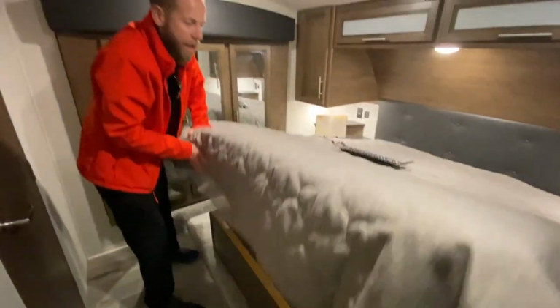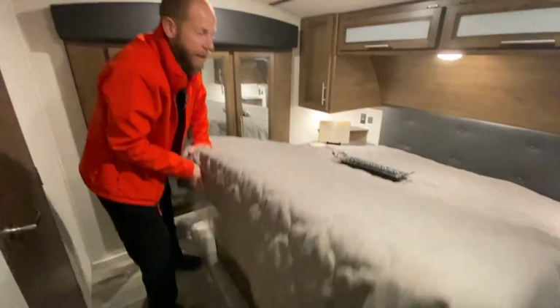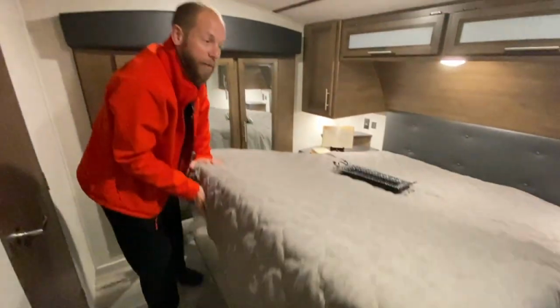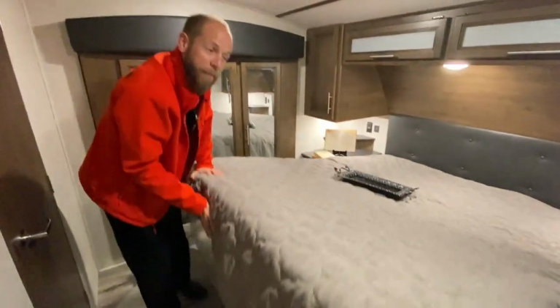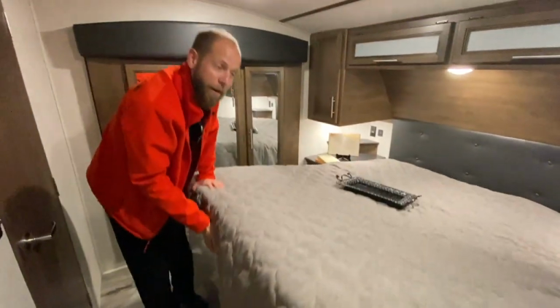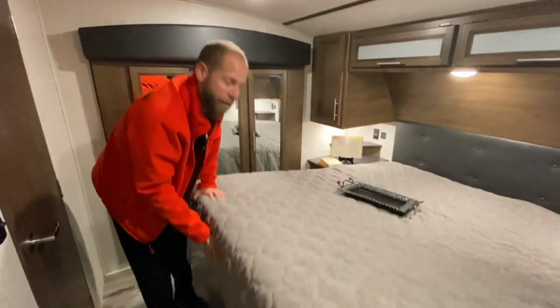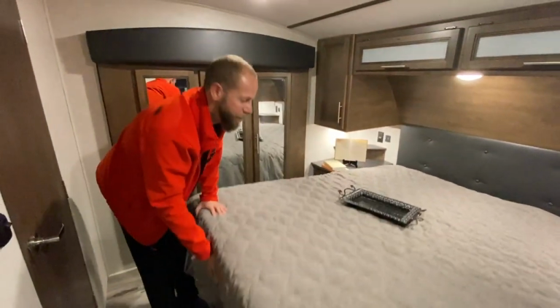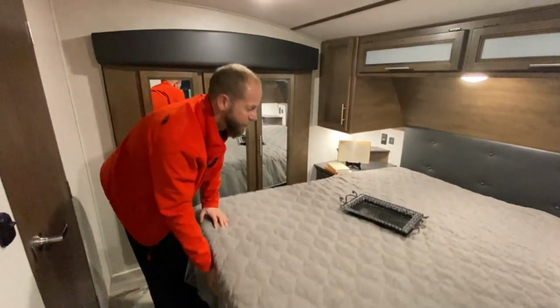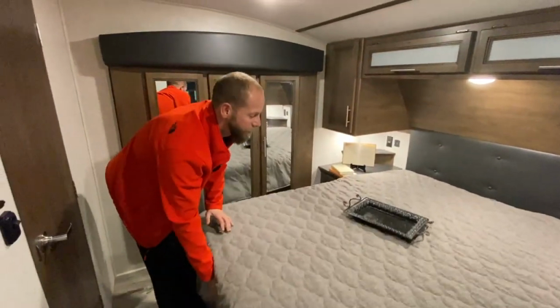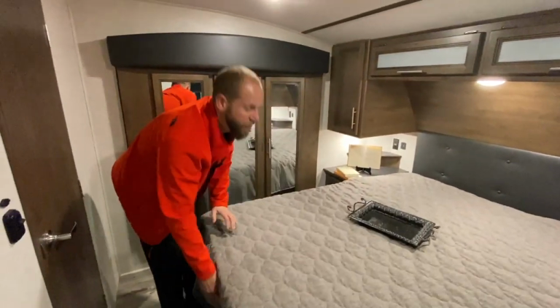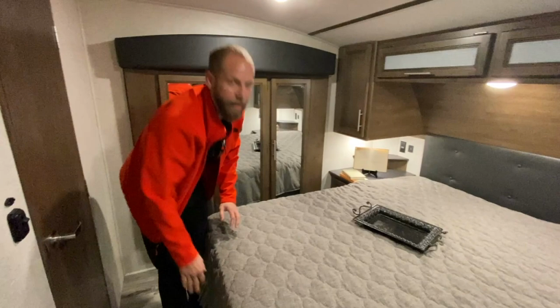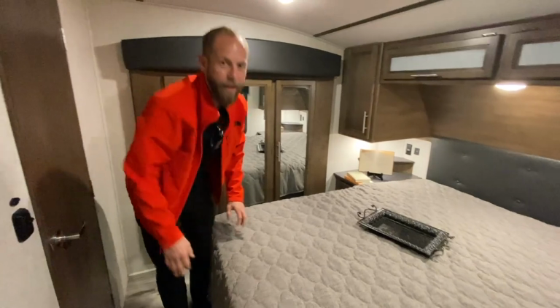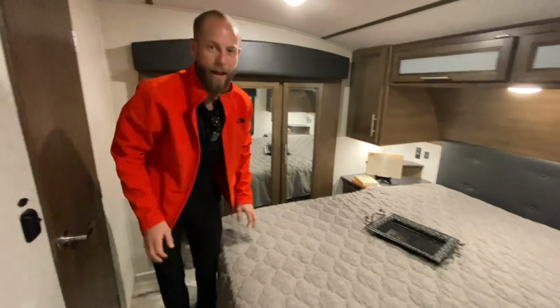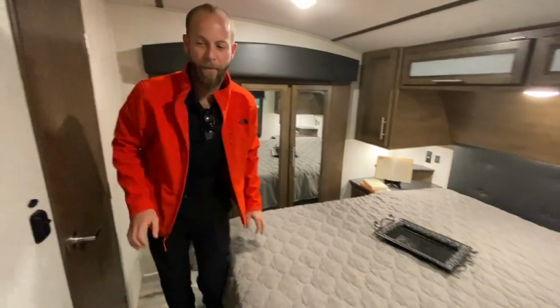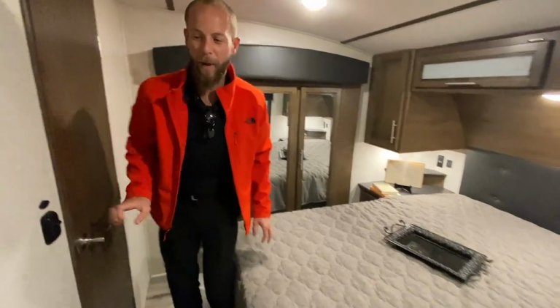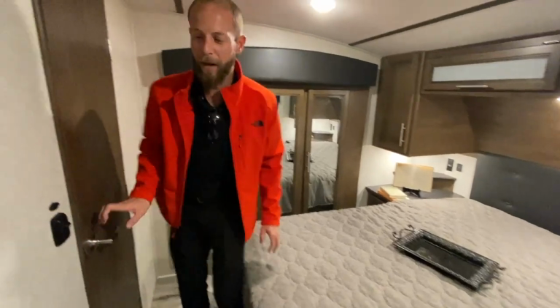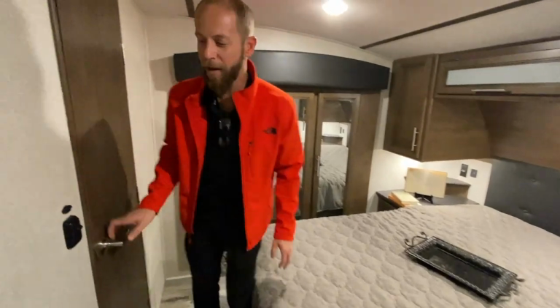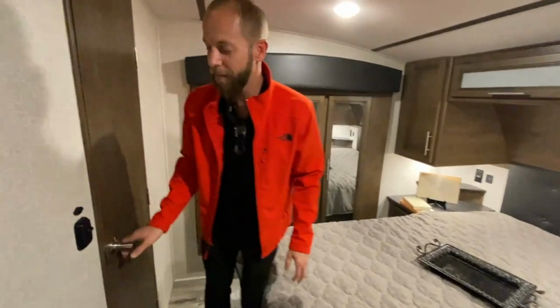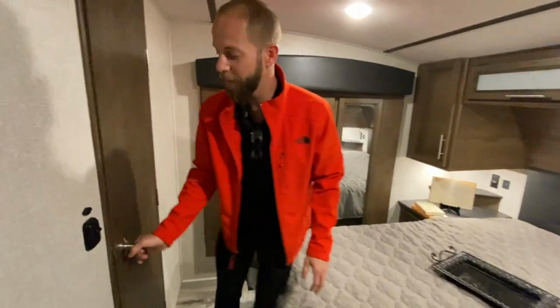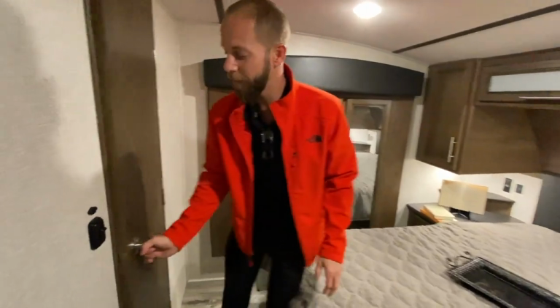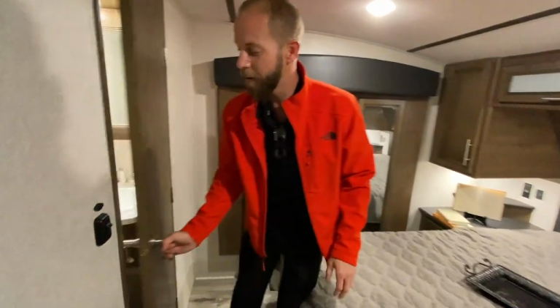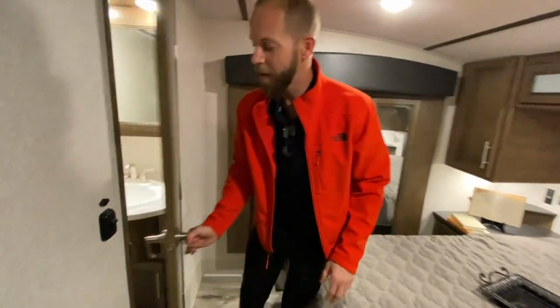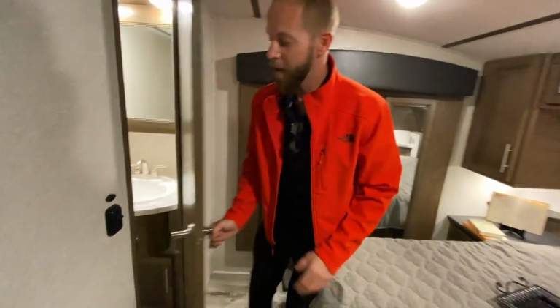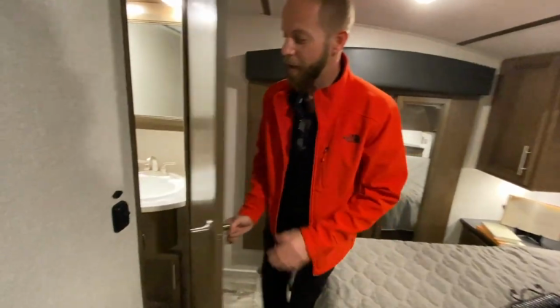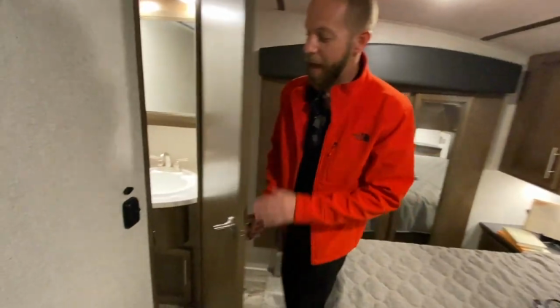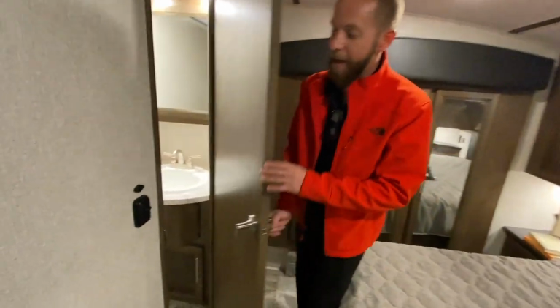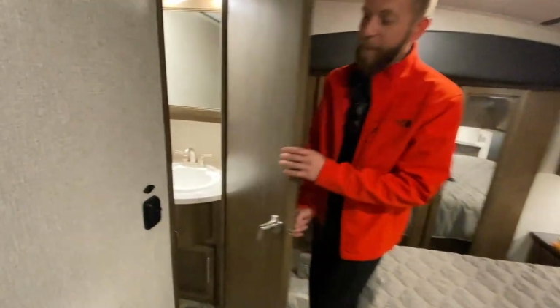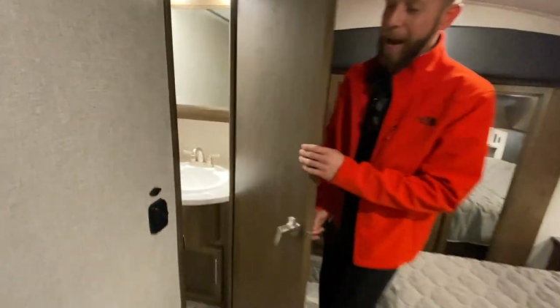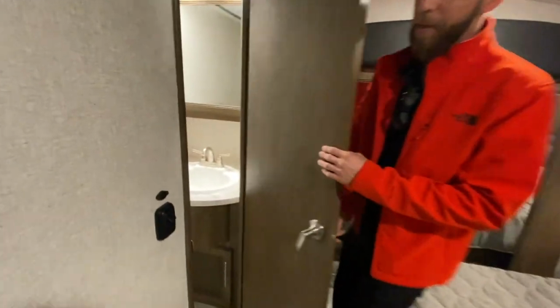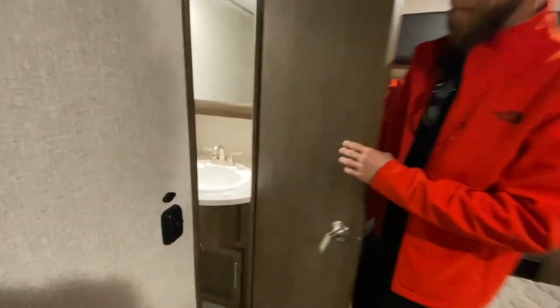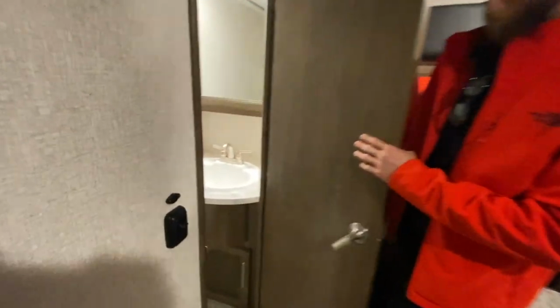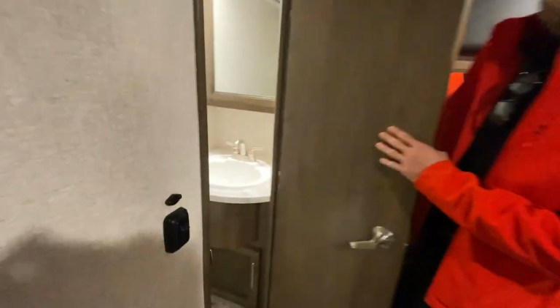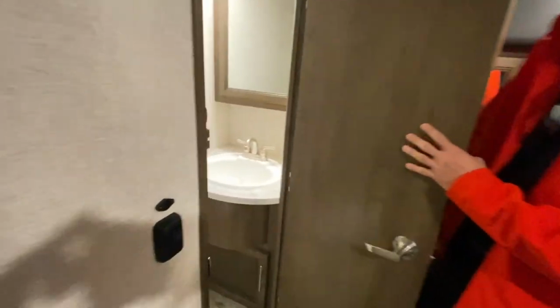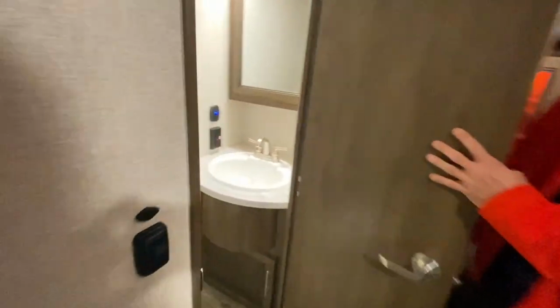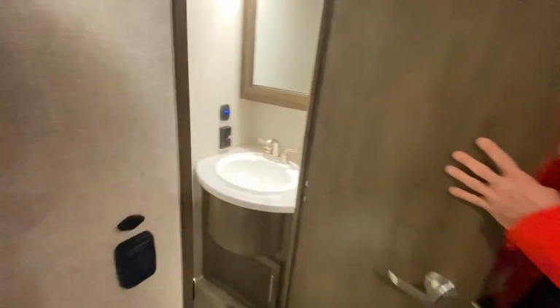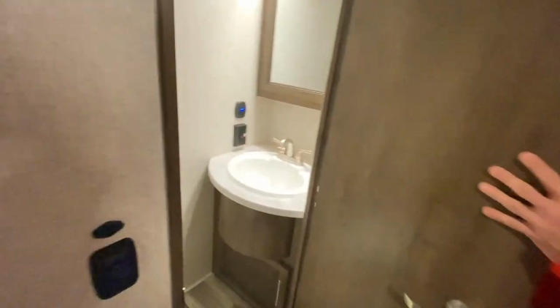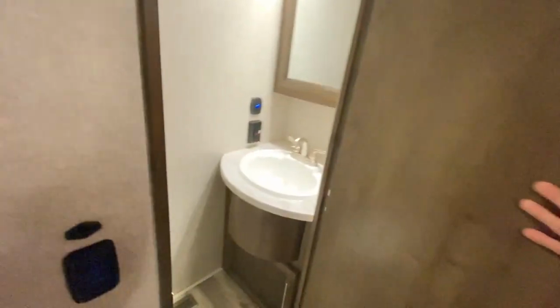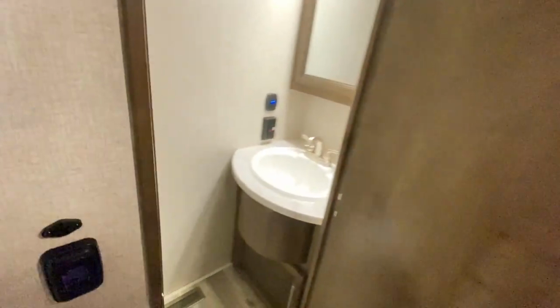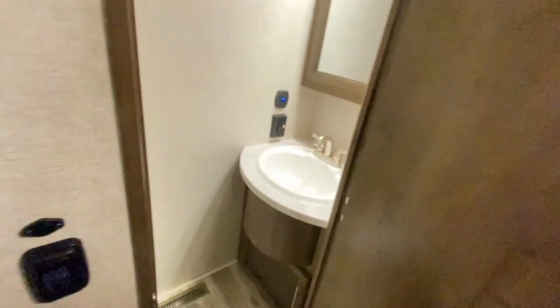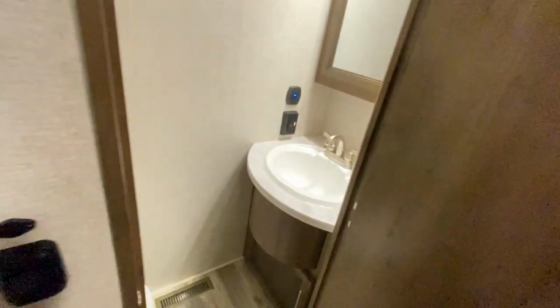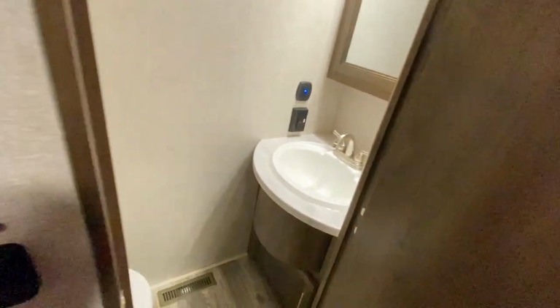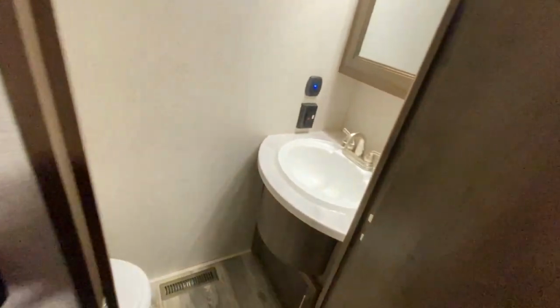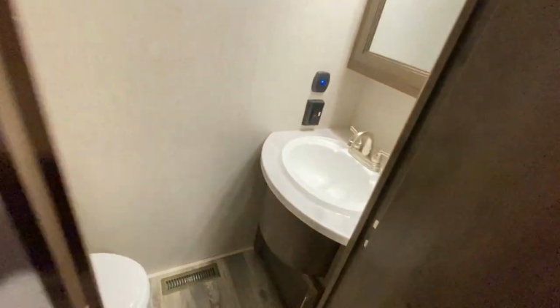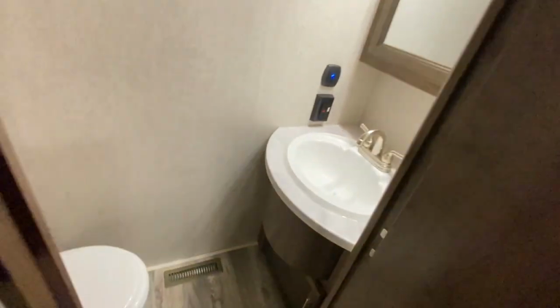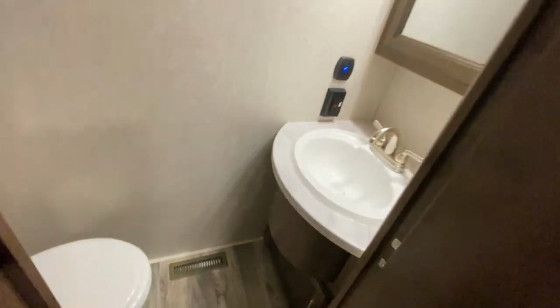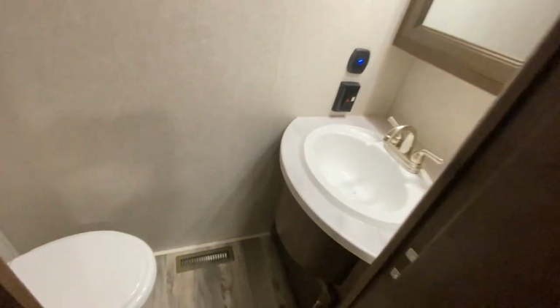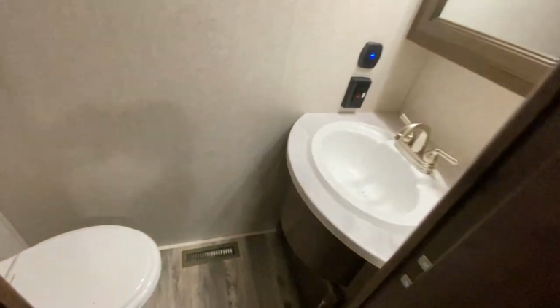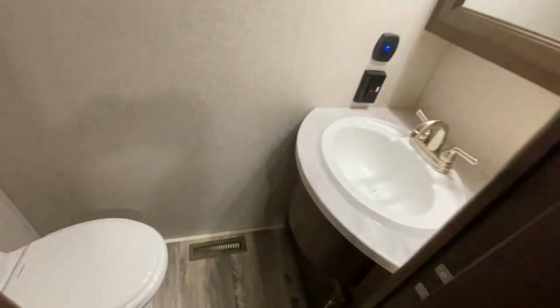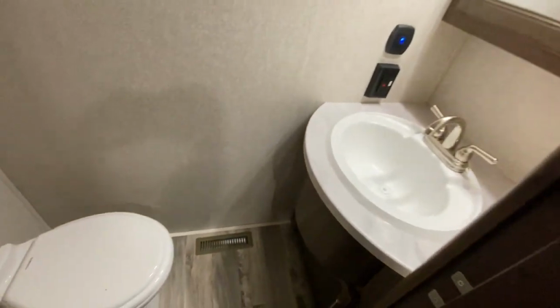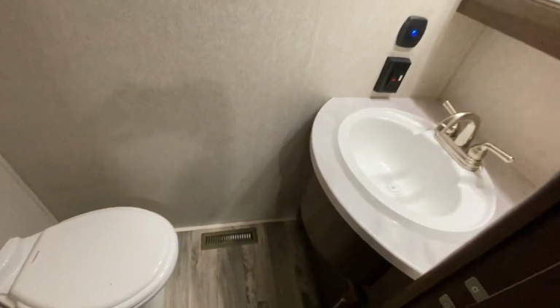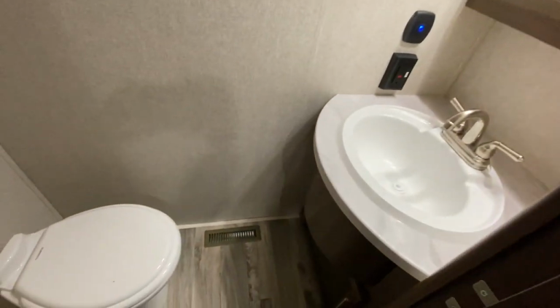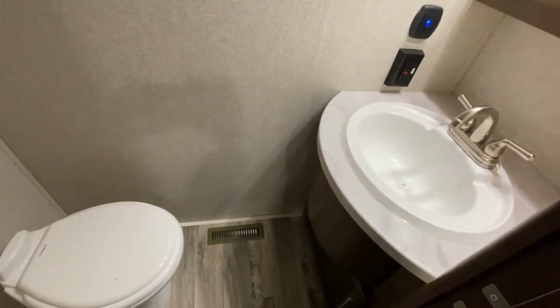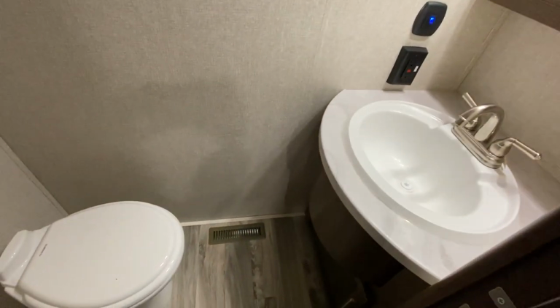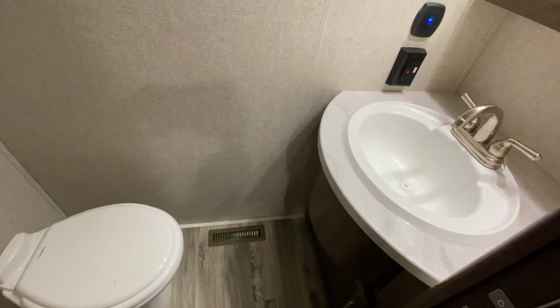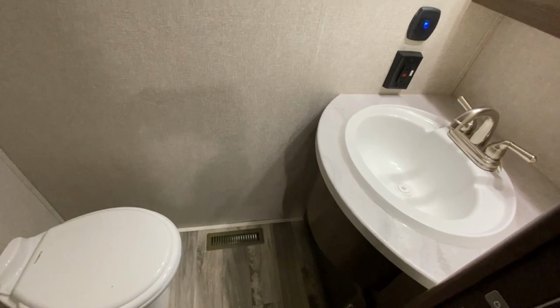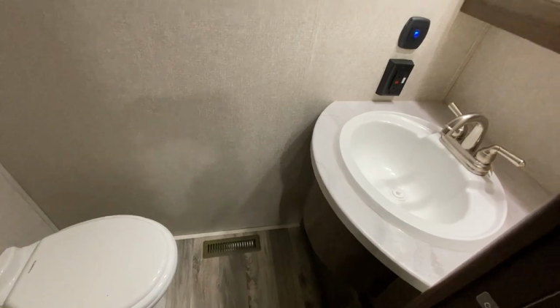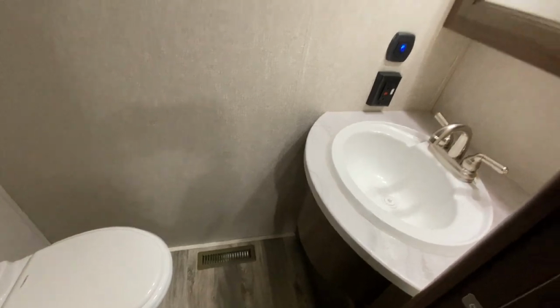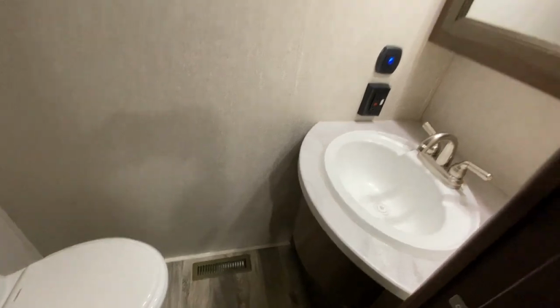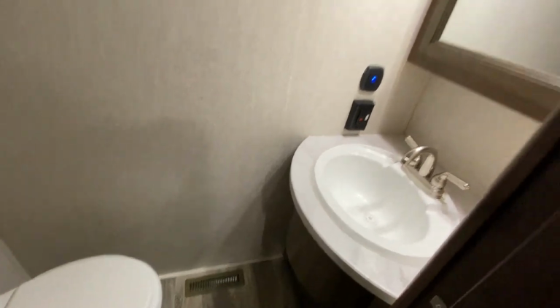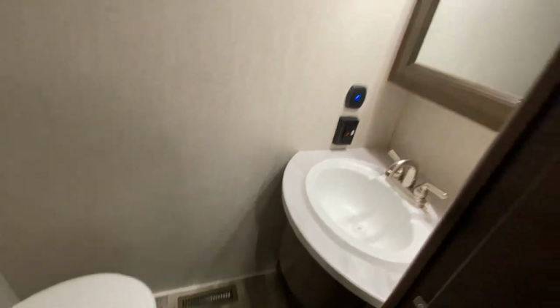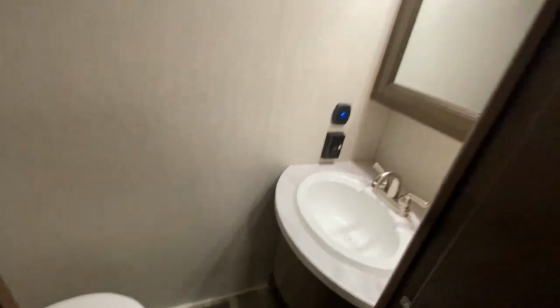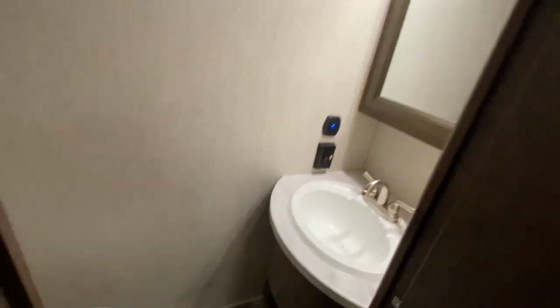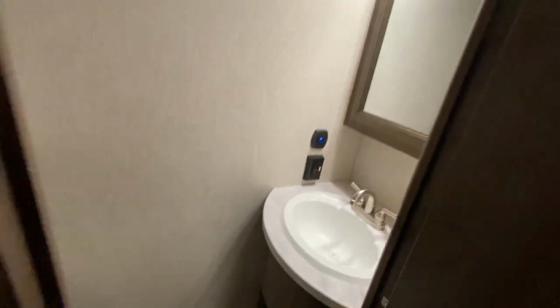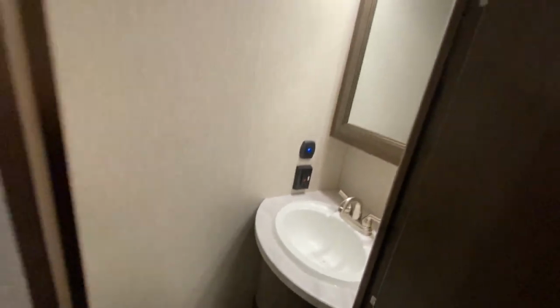And even better, everybody loves a half bath up front — a porcelain foot flush commode and a nice sink vanity.